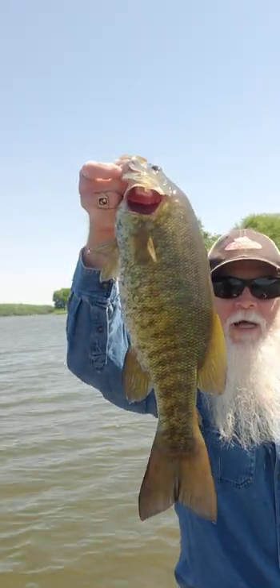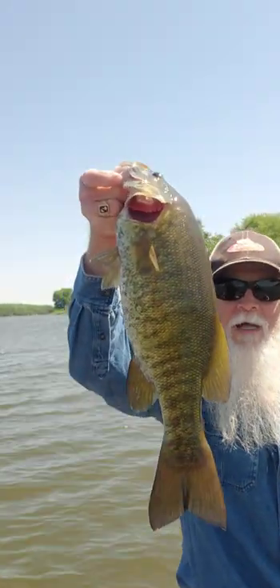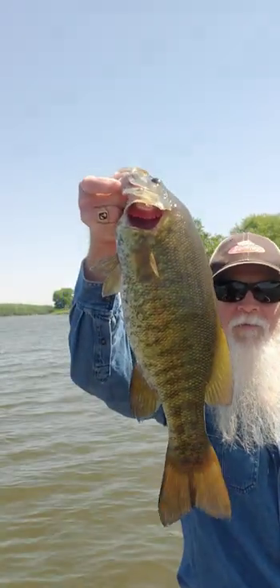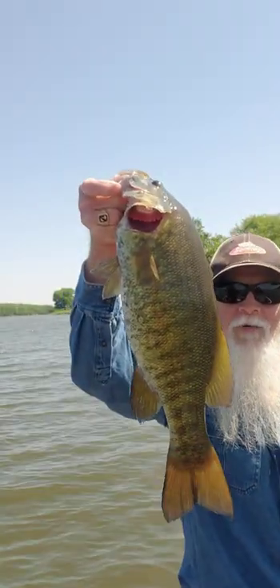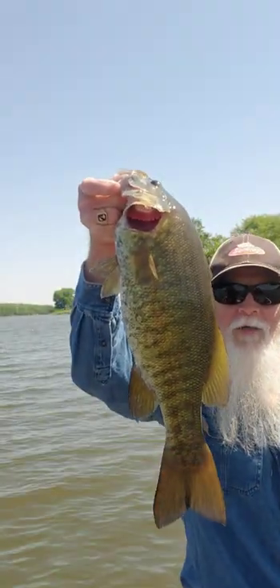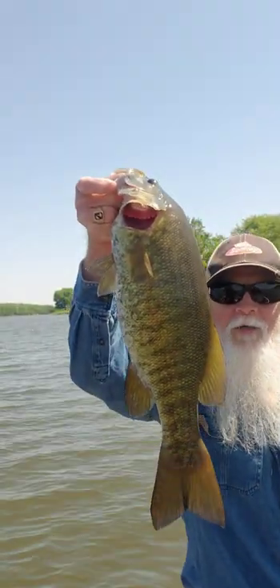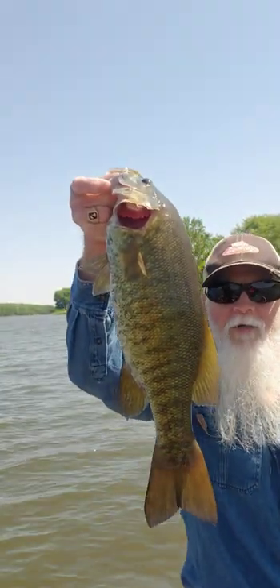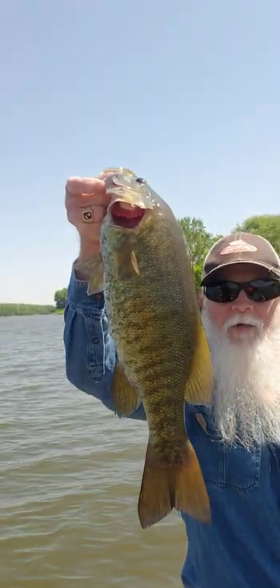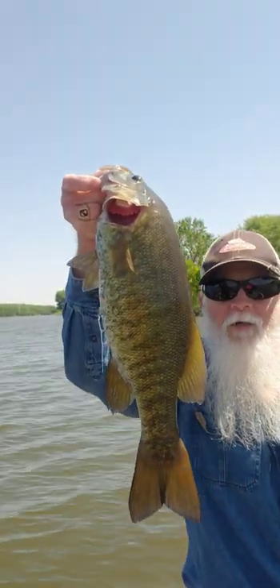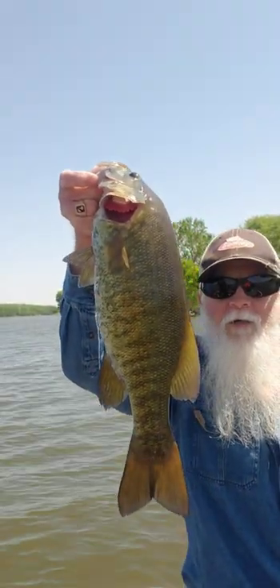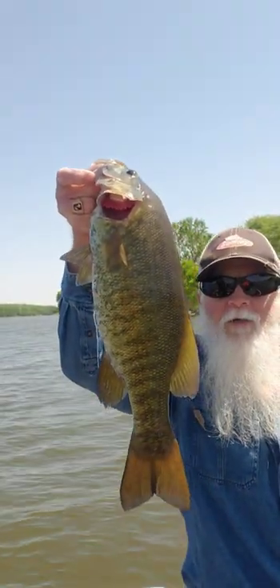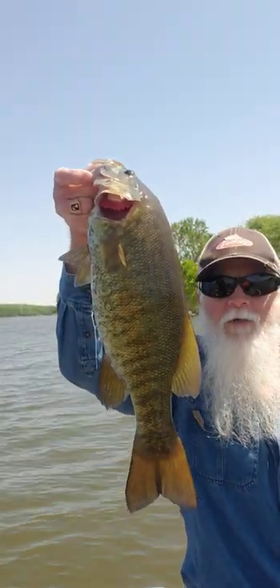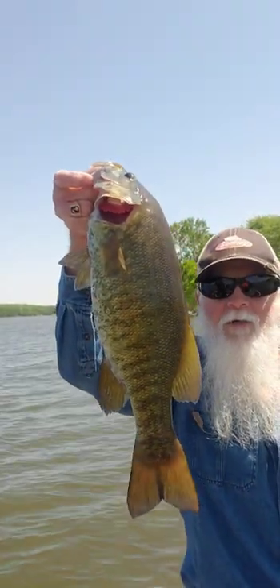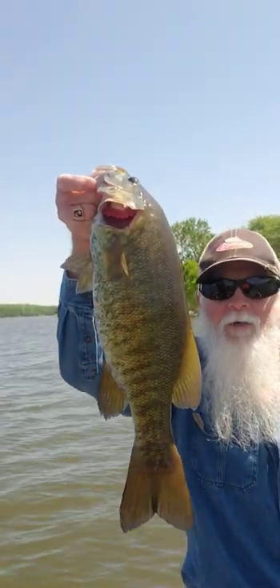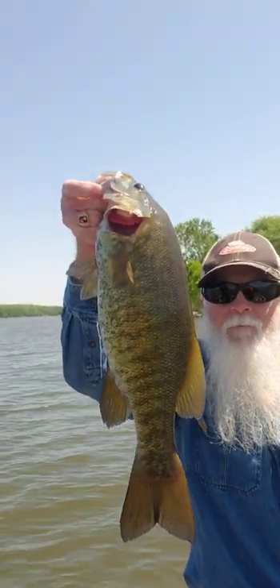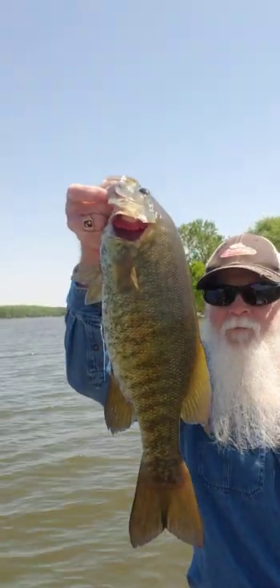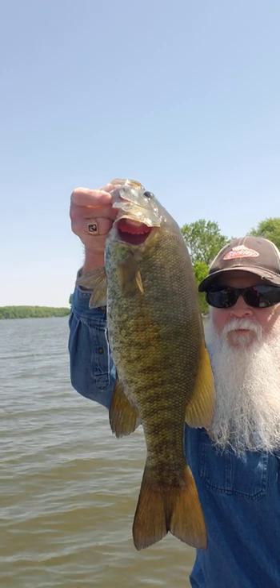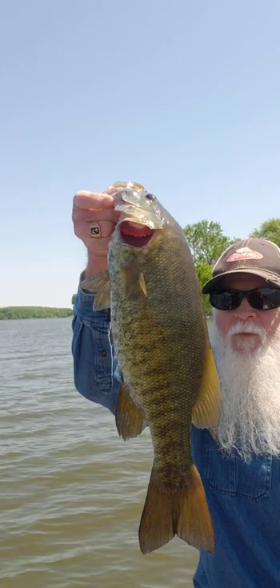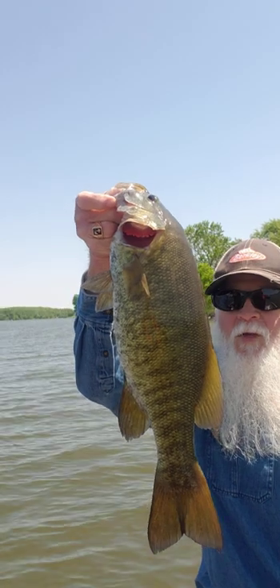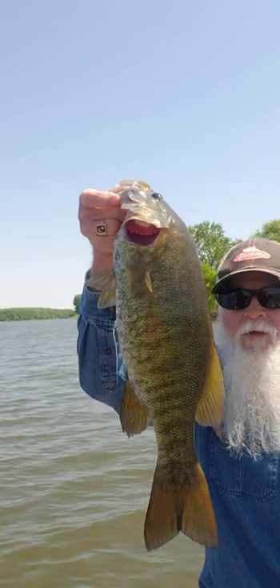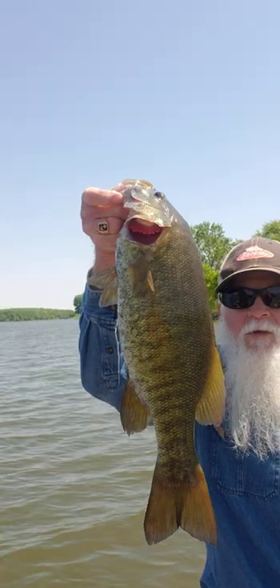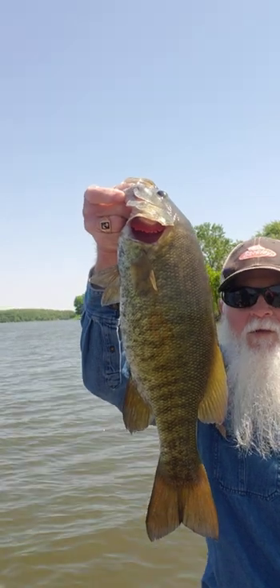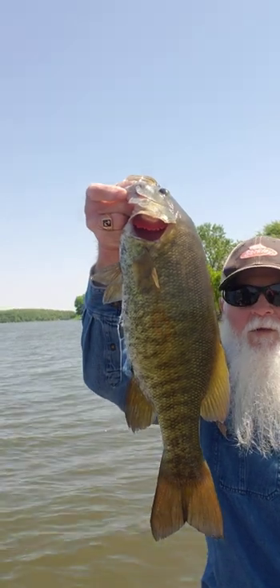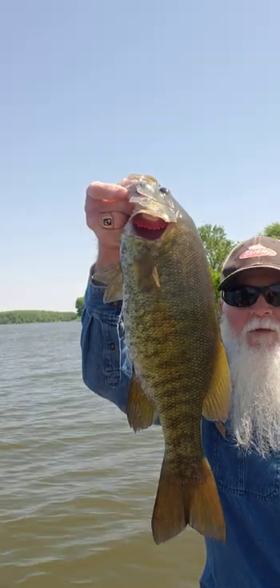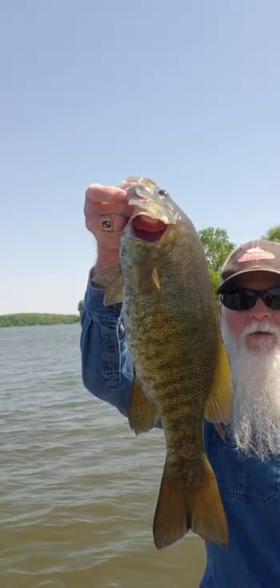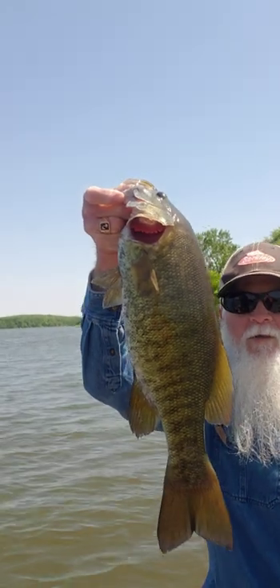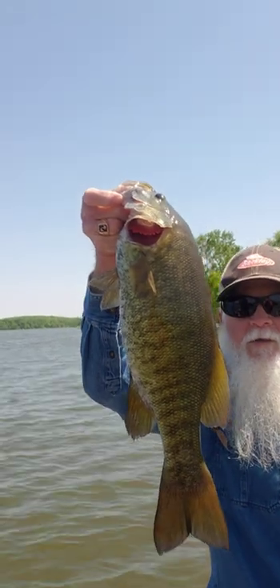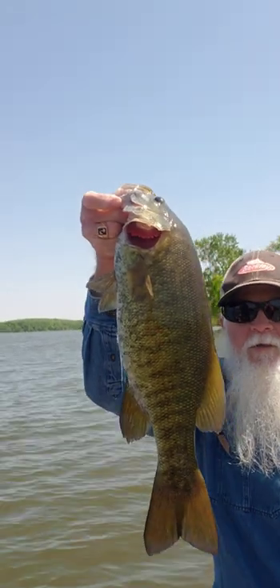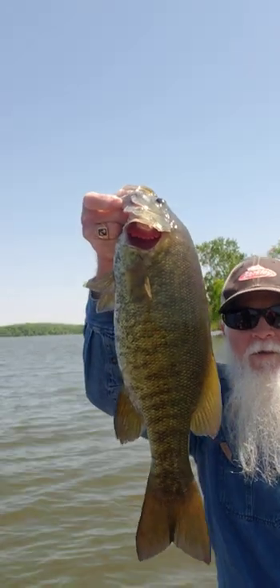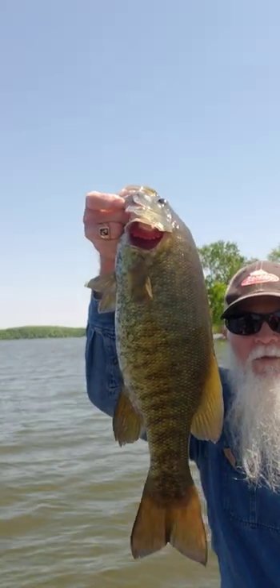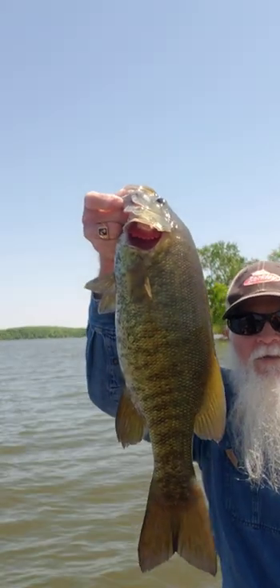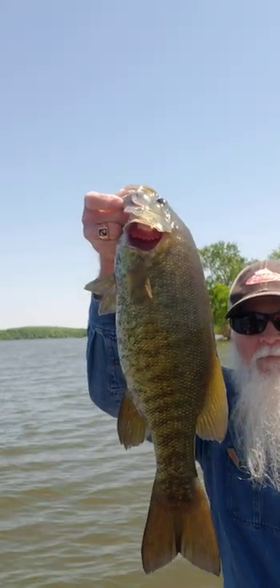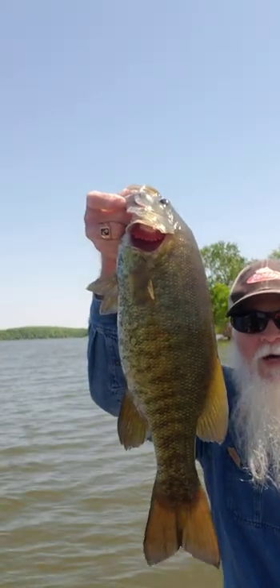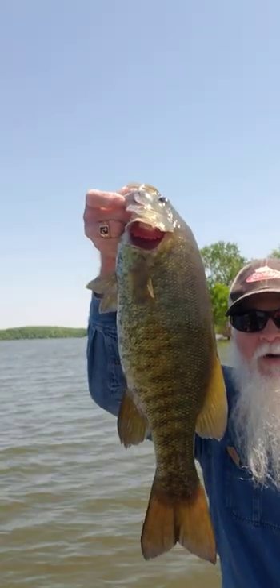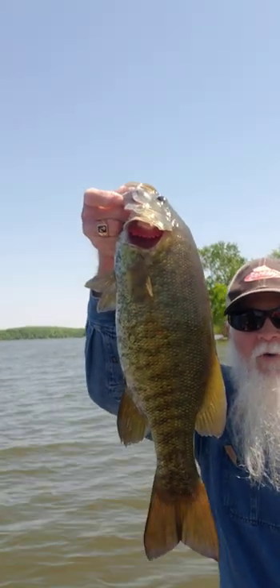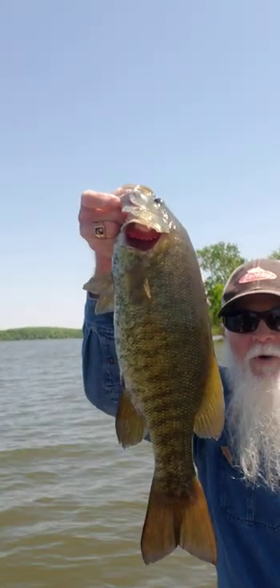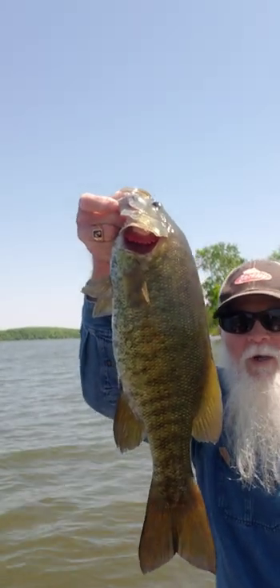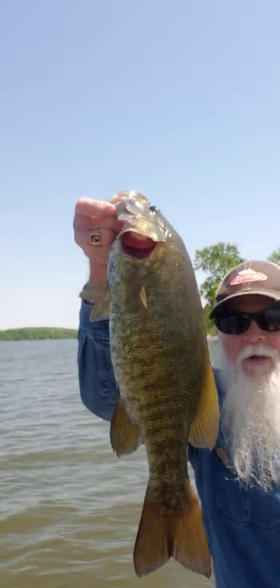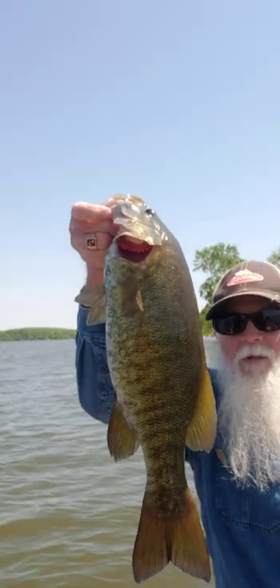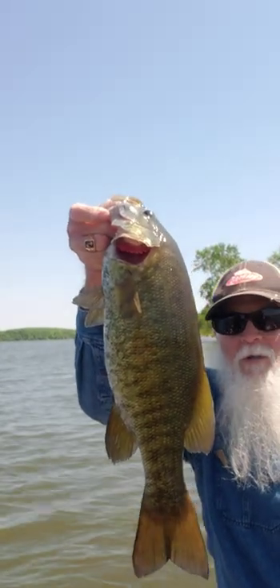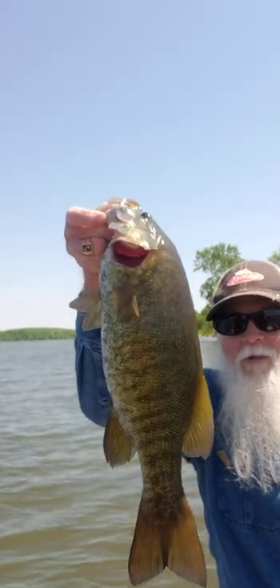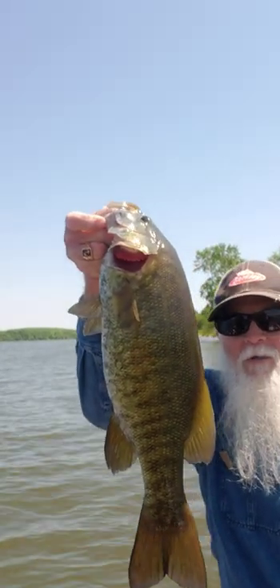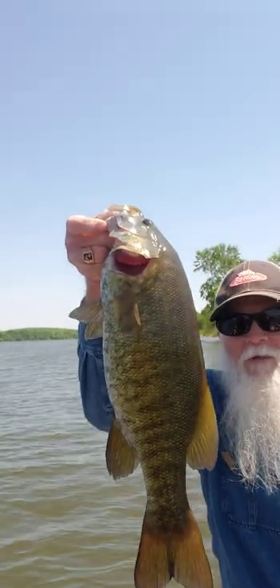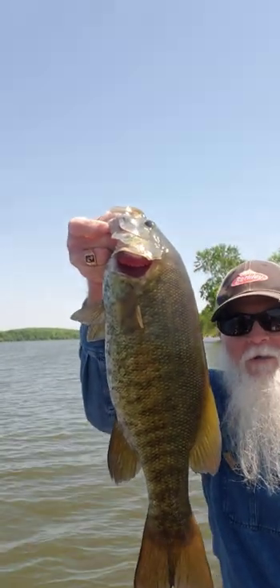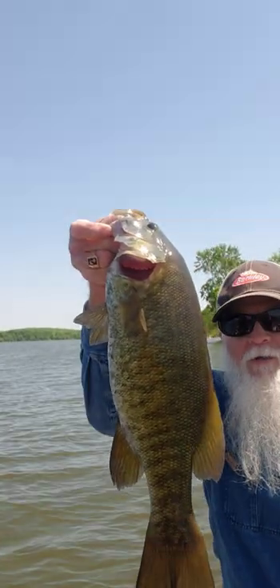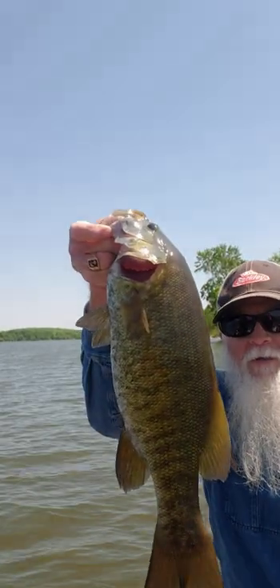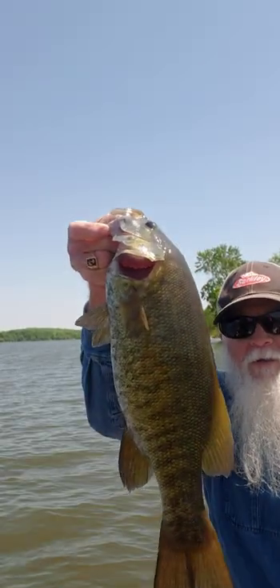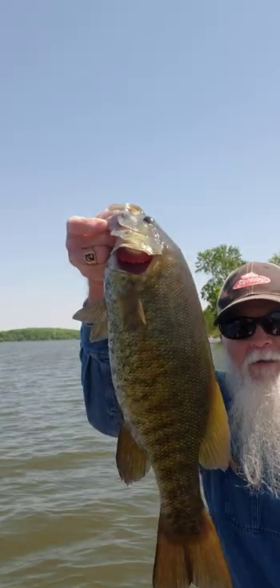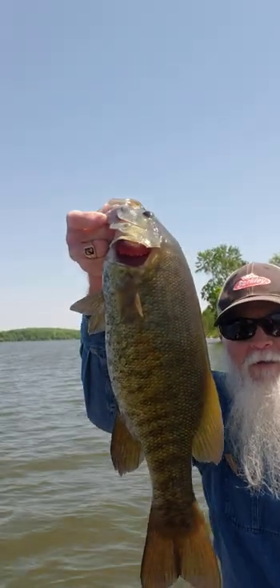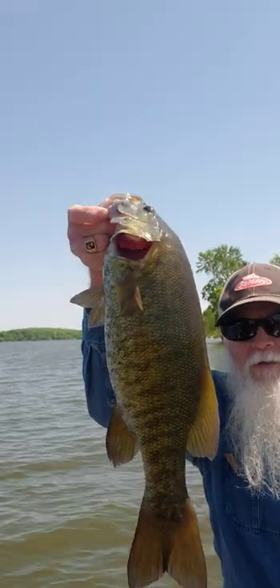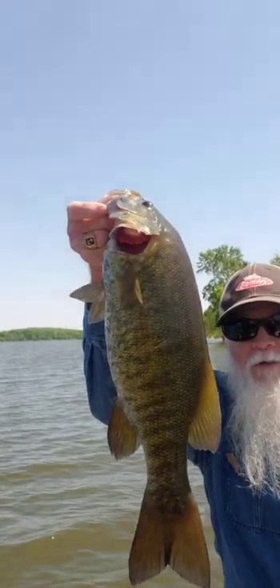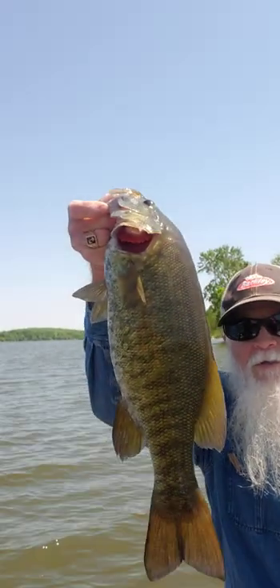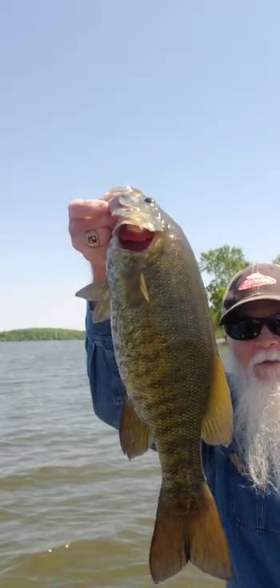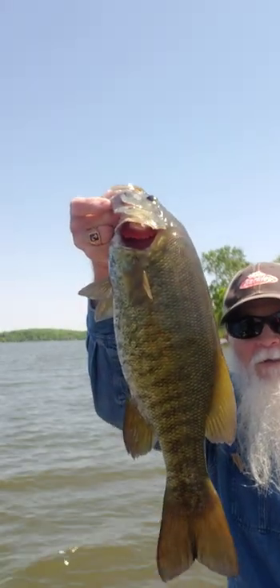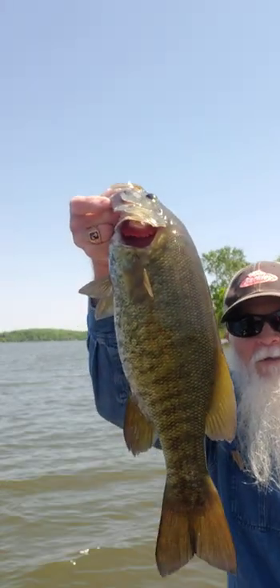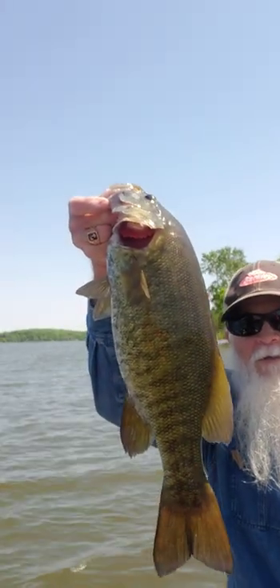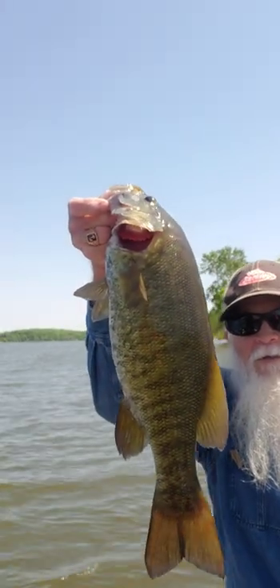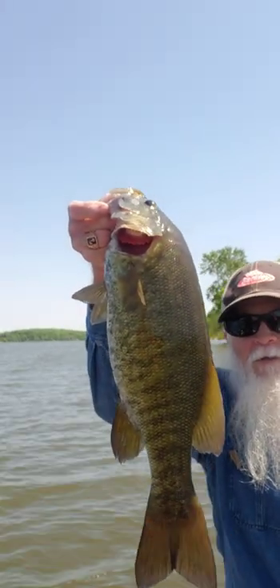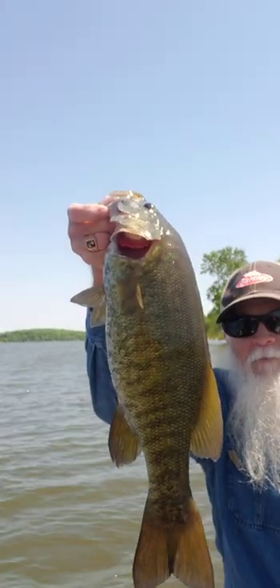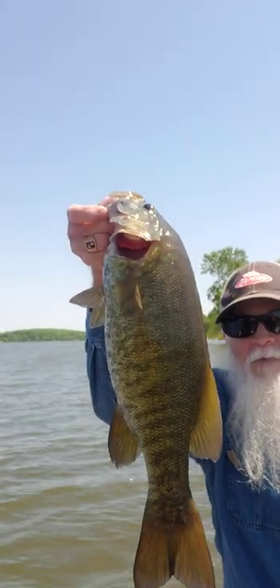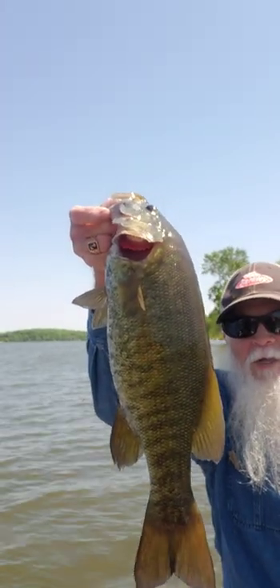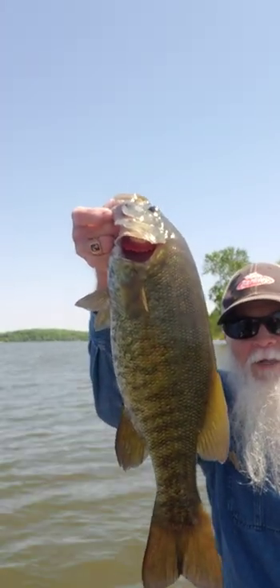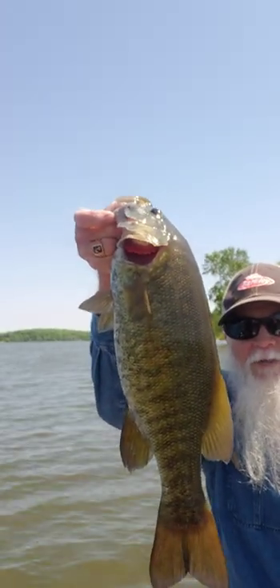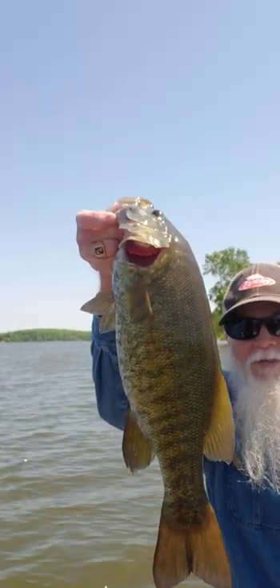Alive and in color. Four pound plus. Small mouth. Yes sir. Nice one. Bass.